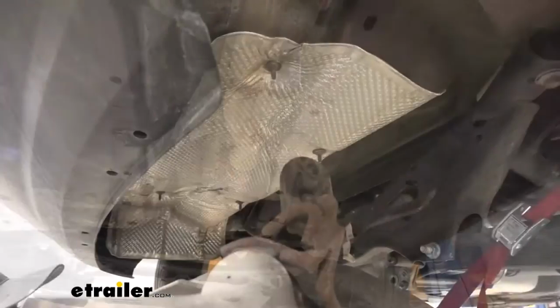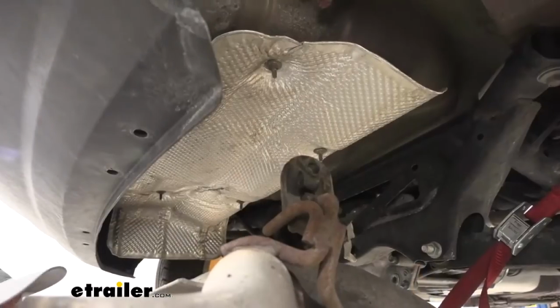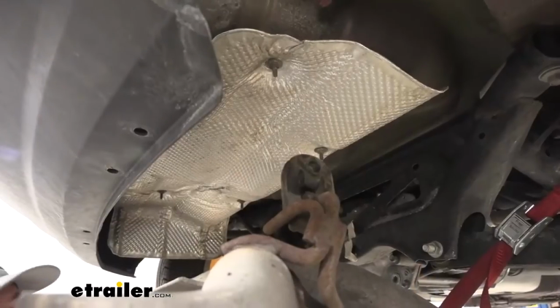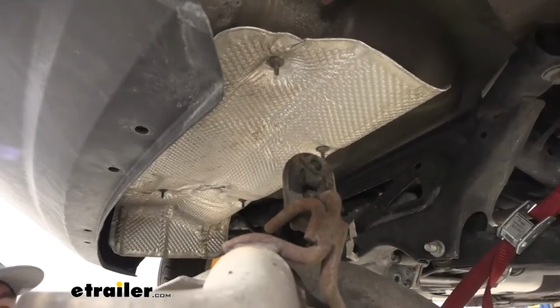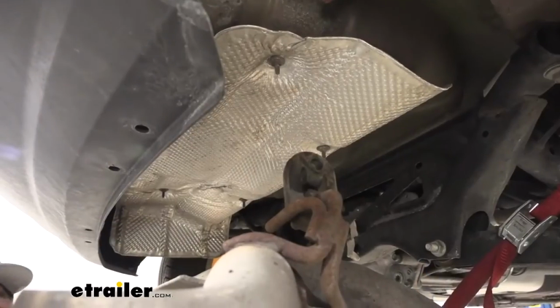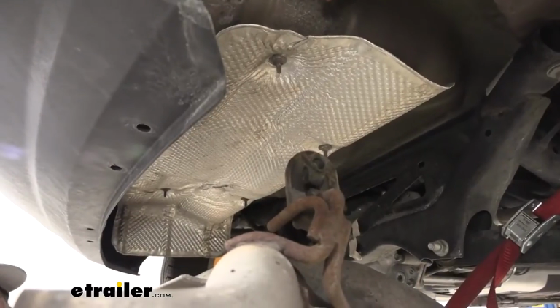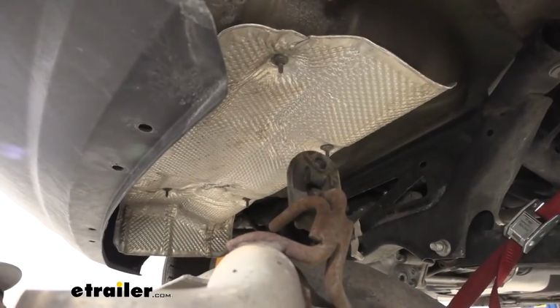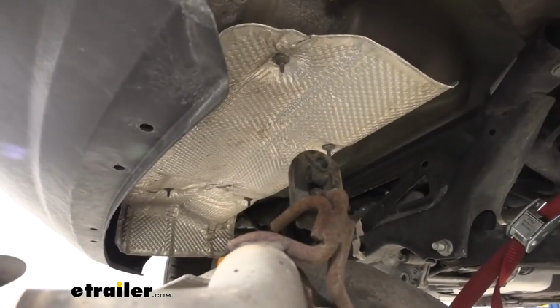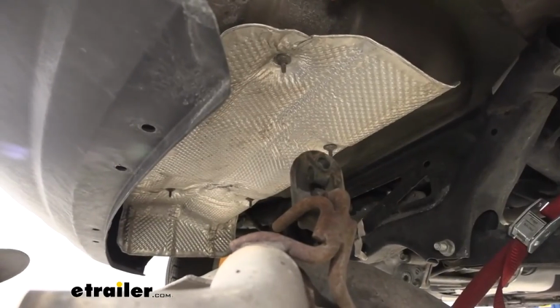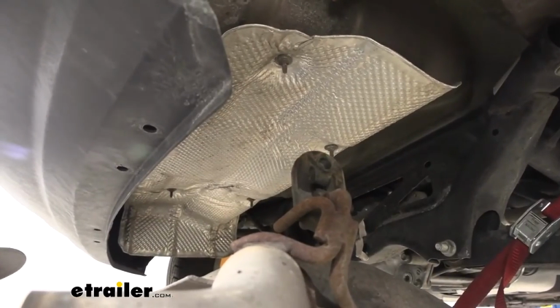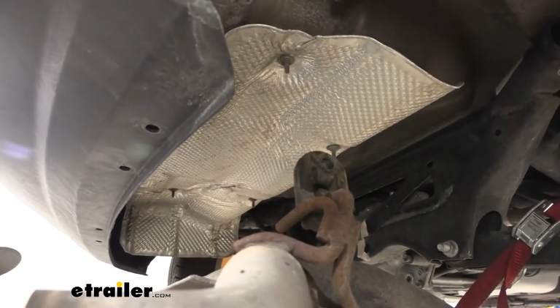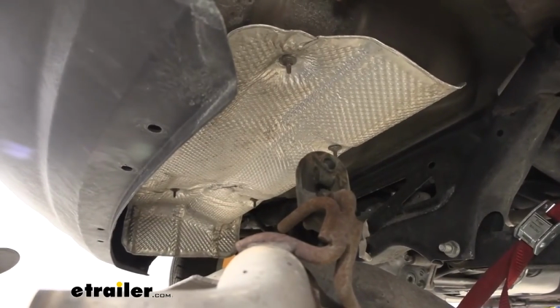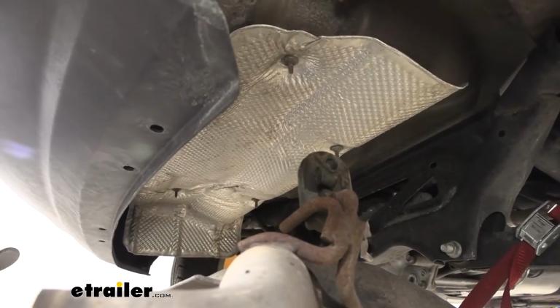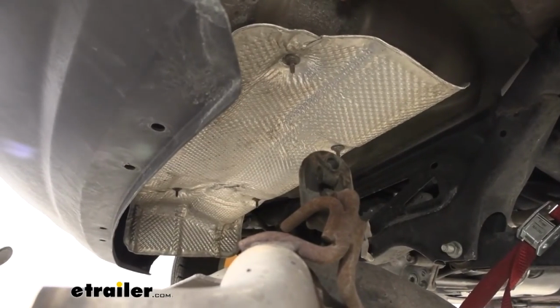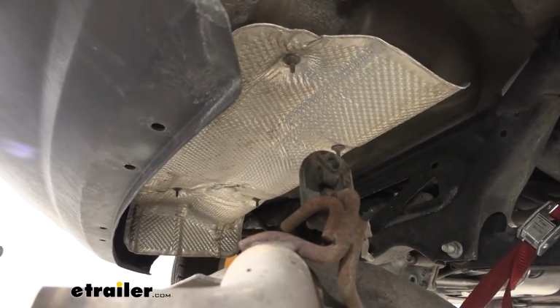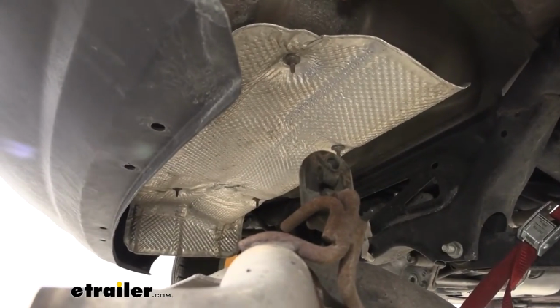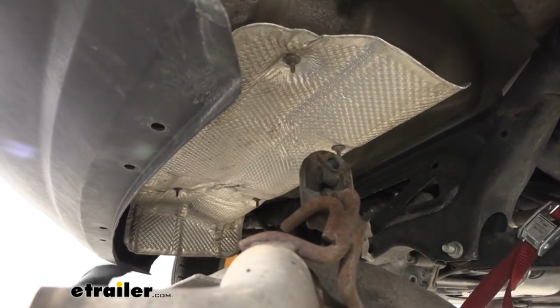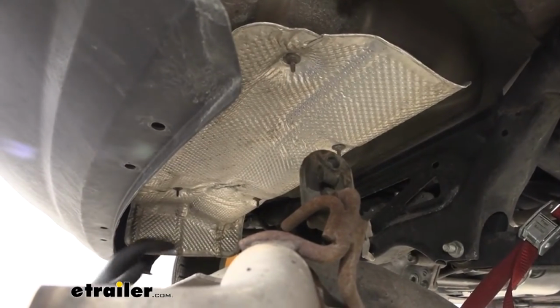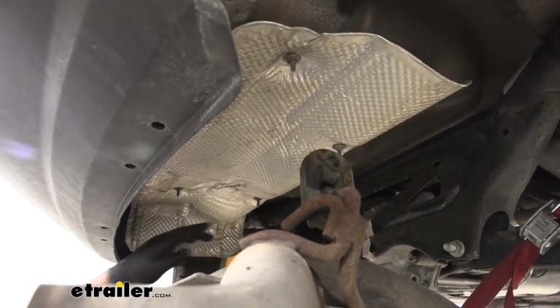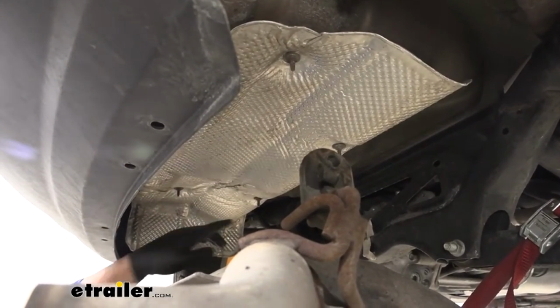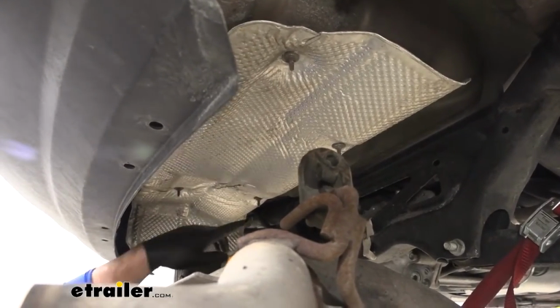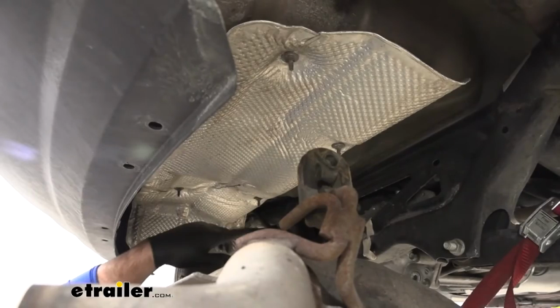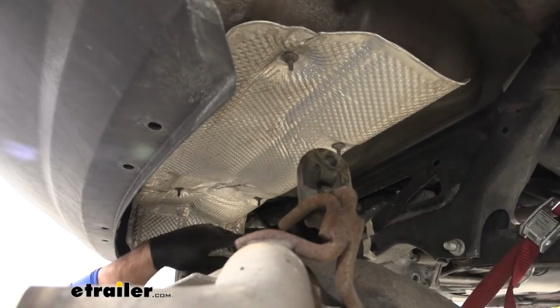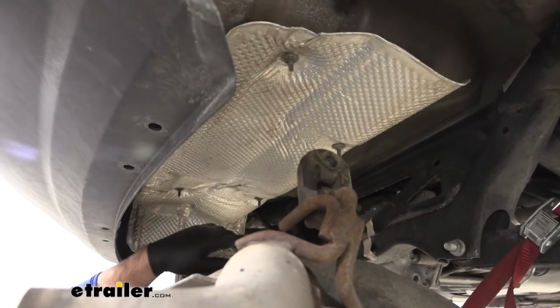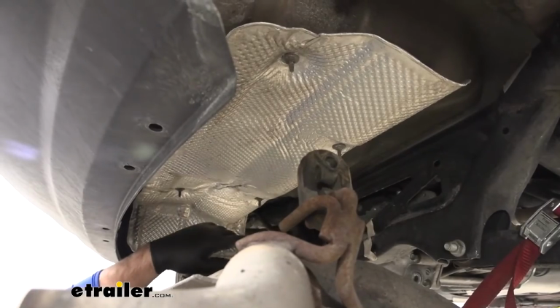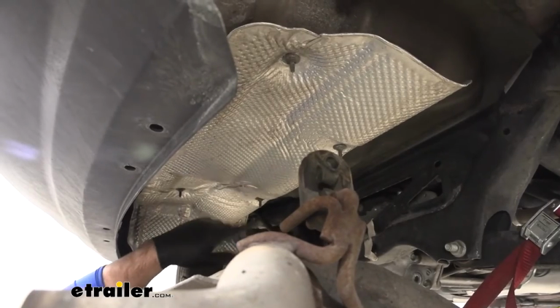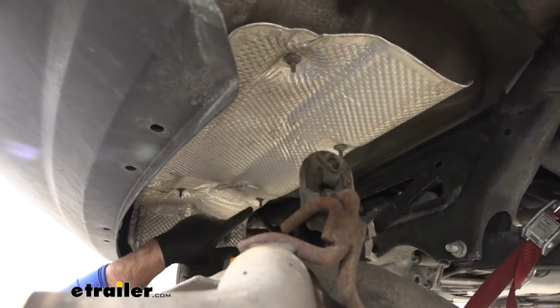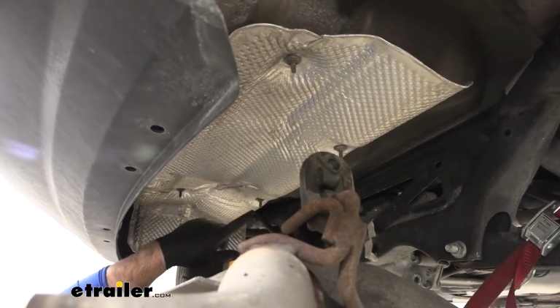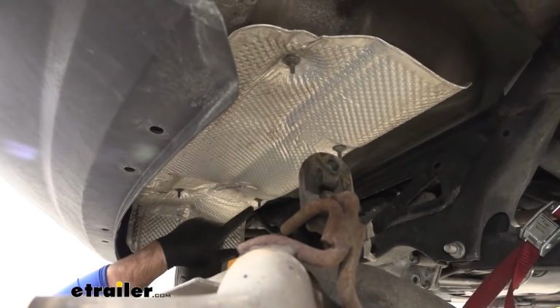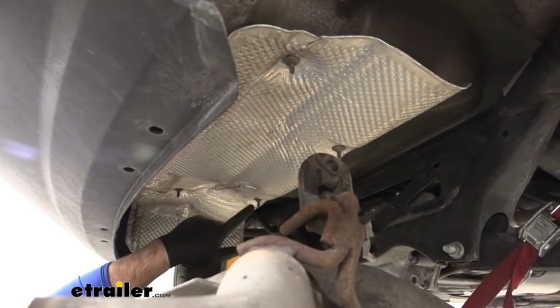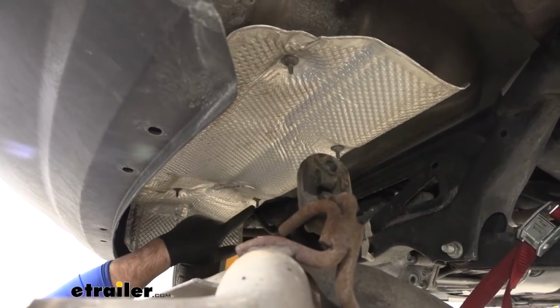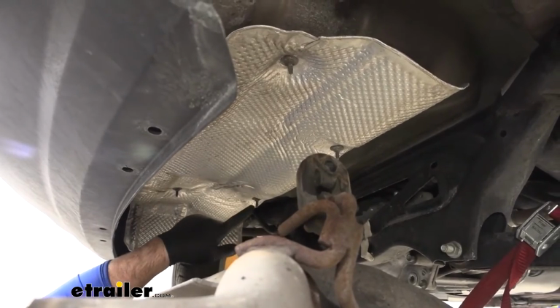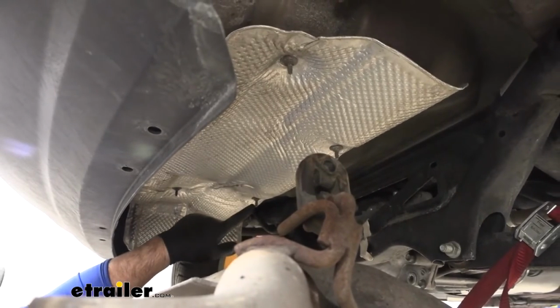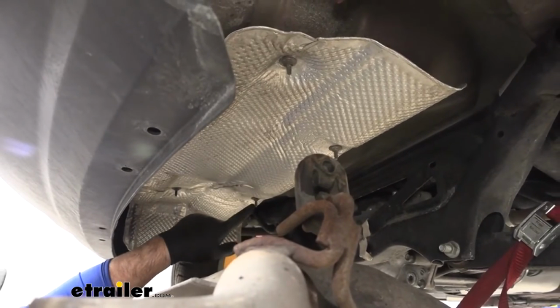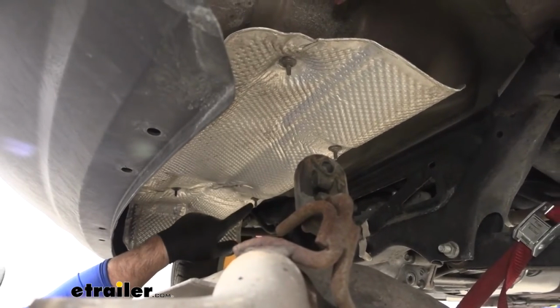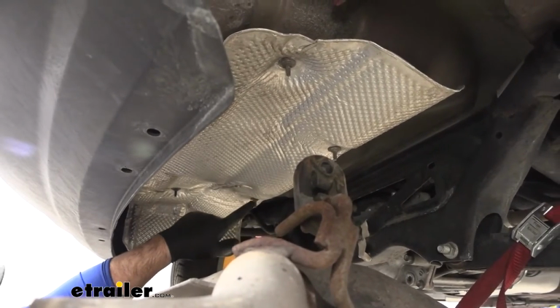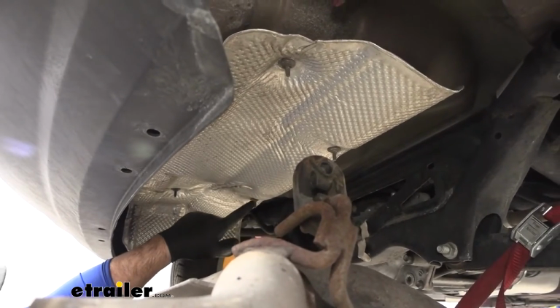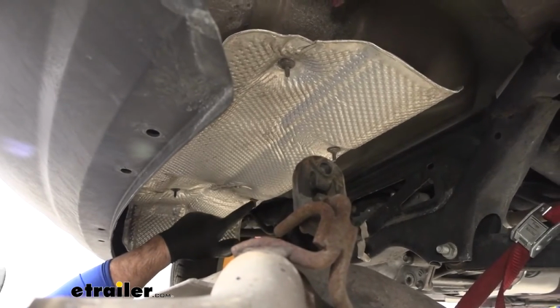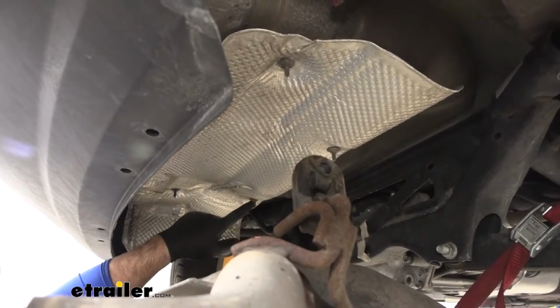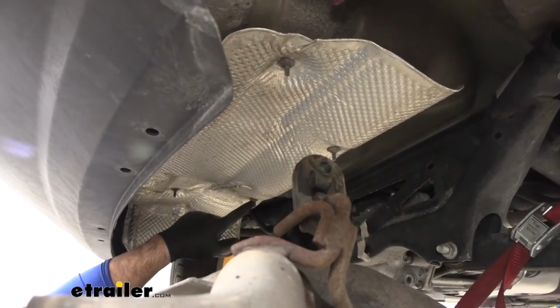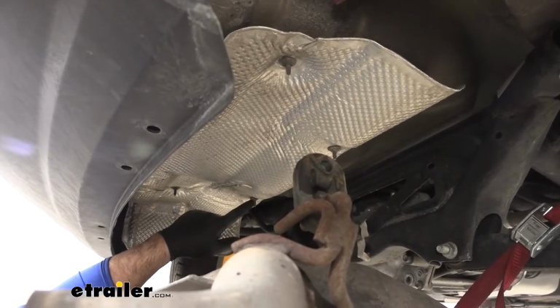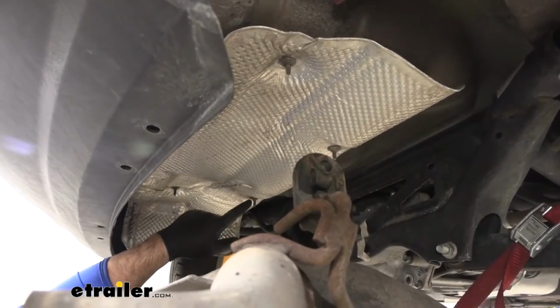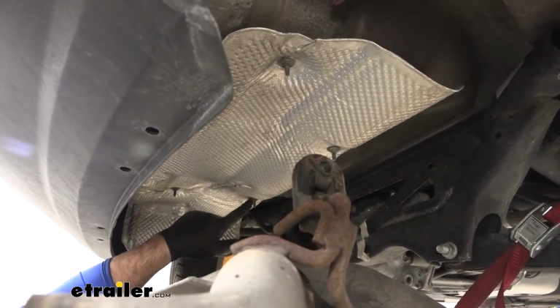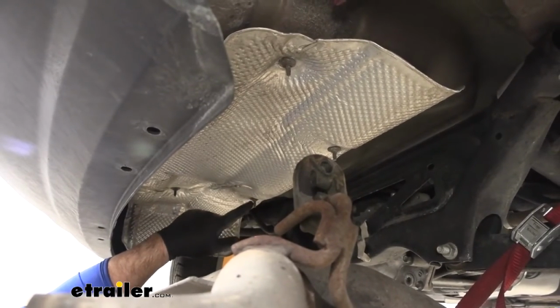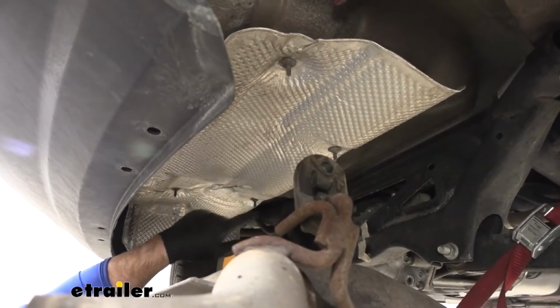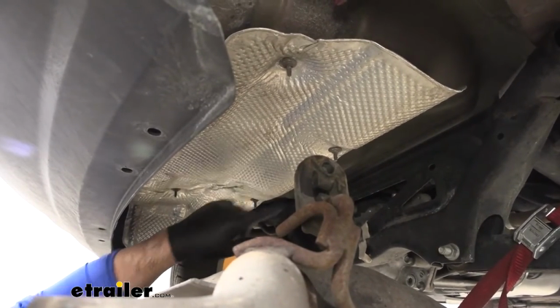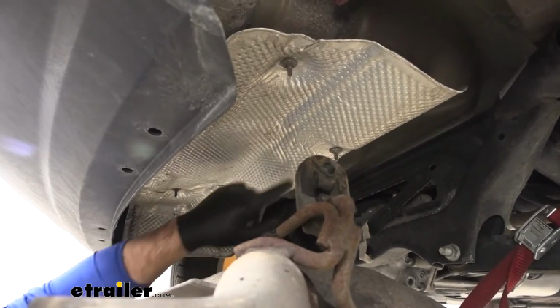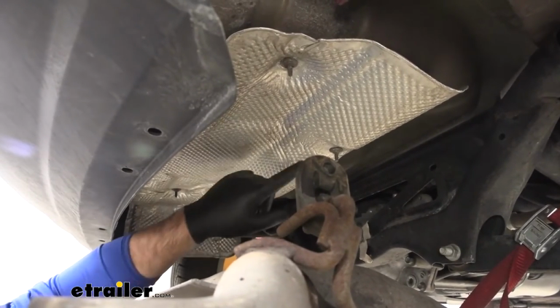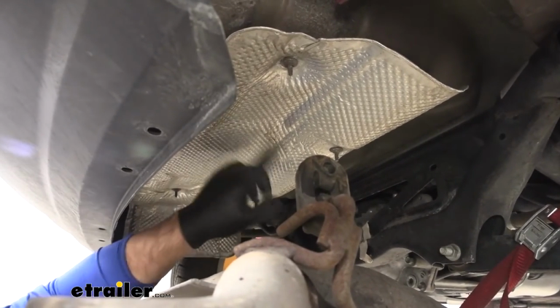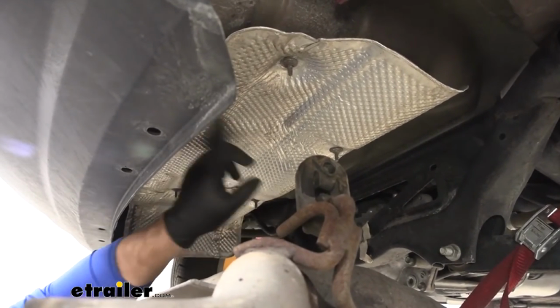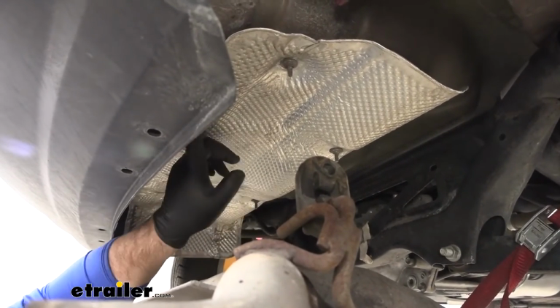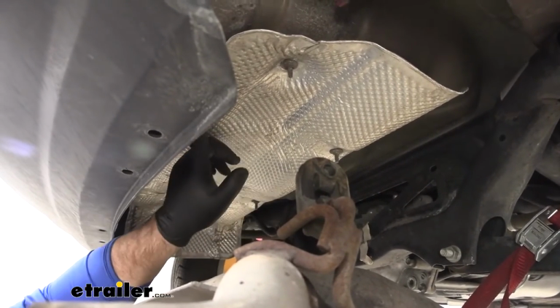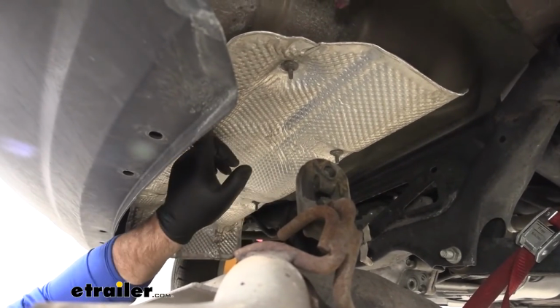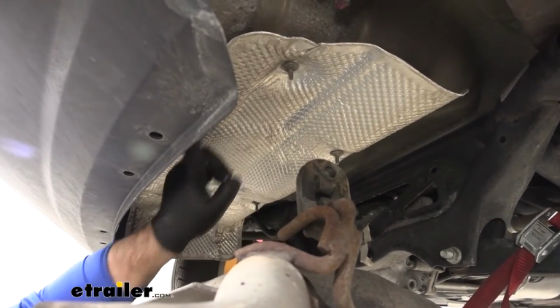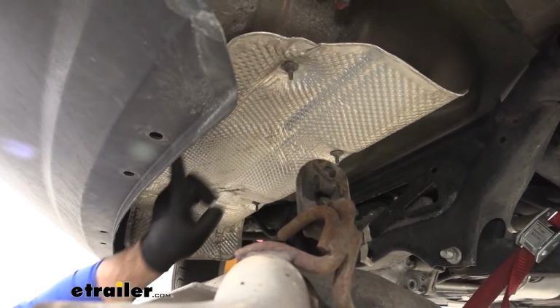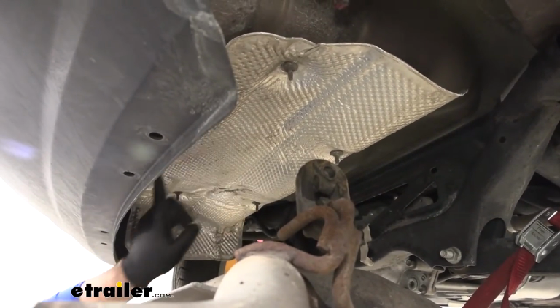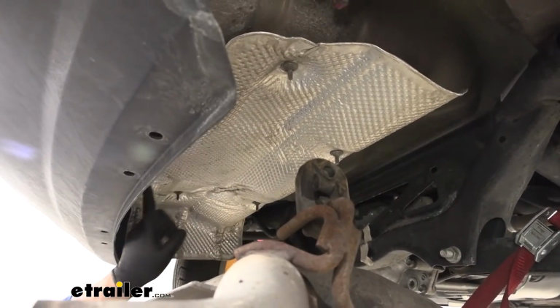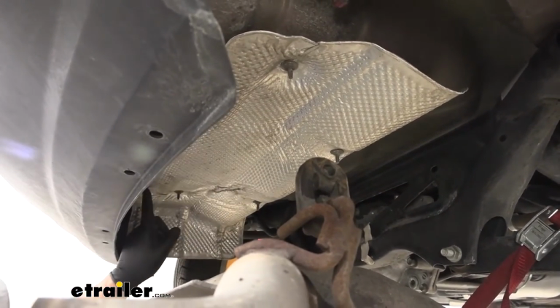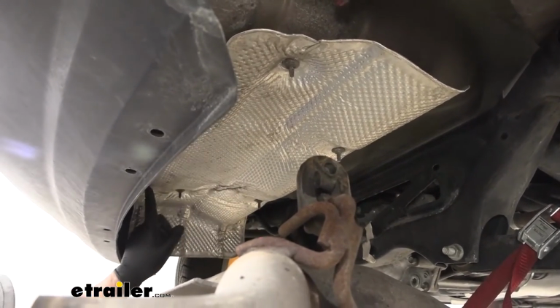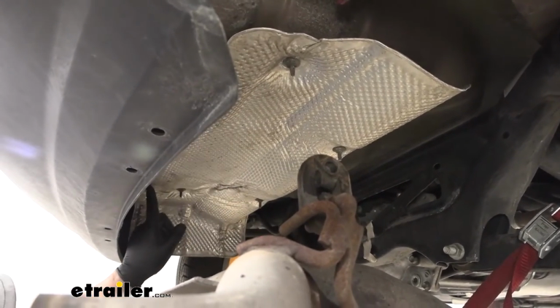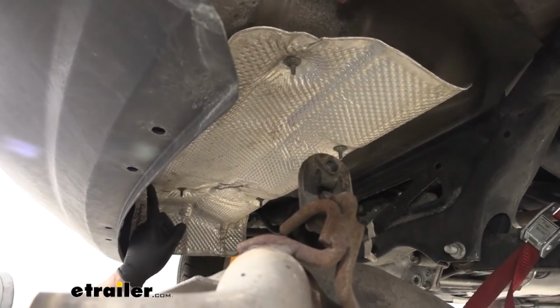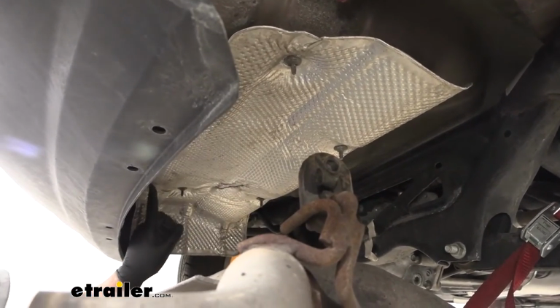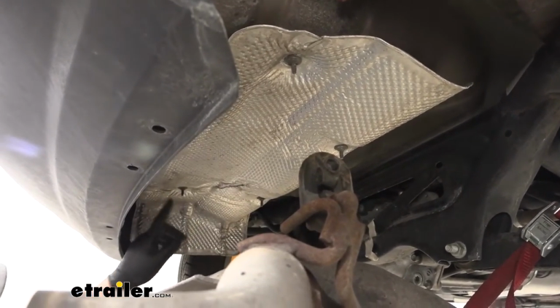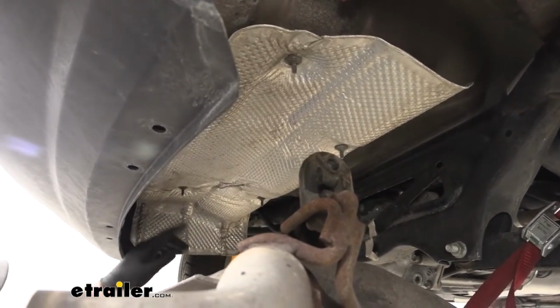Next, we're going to temporarily remove our heat shield. We're going to take an 11-millimeter socket — we're going to have four nuts here and then two right up here.